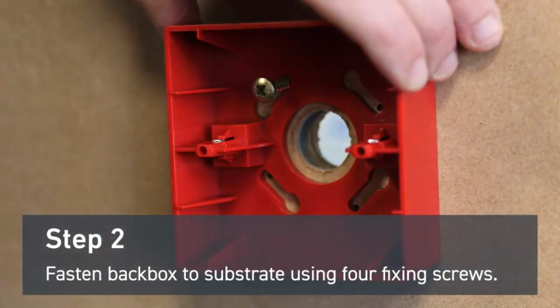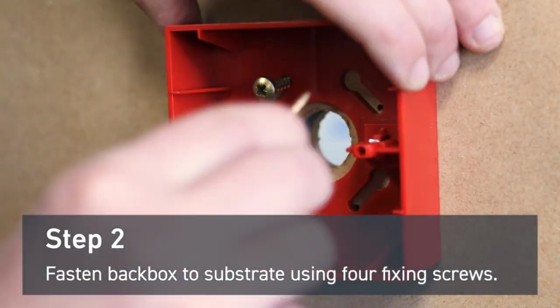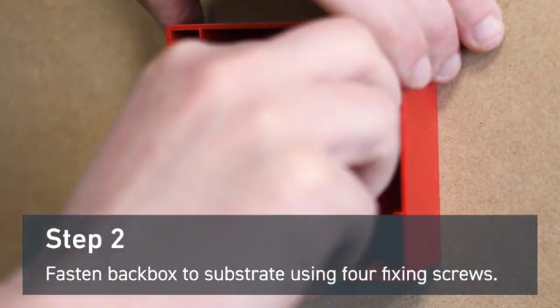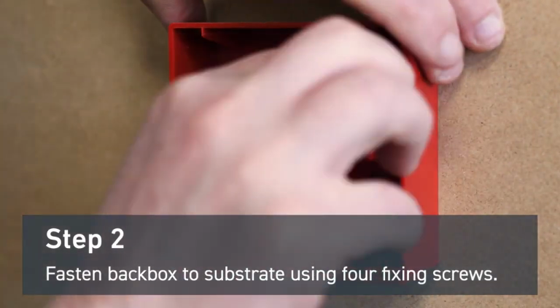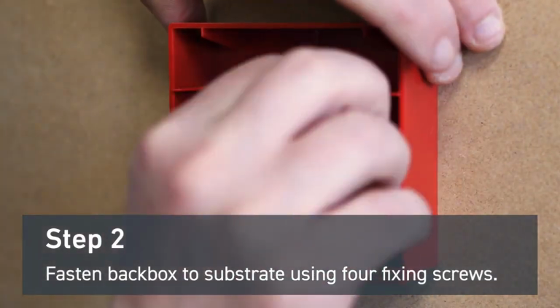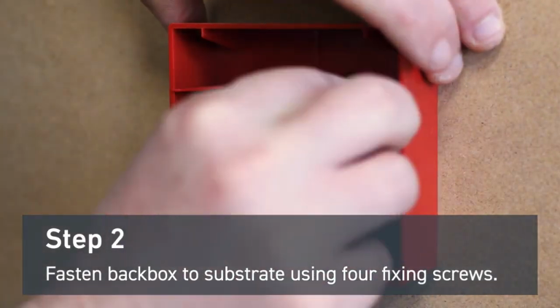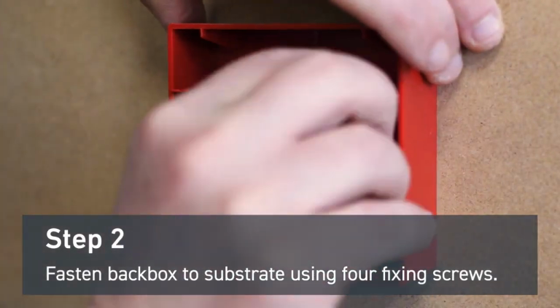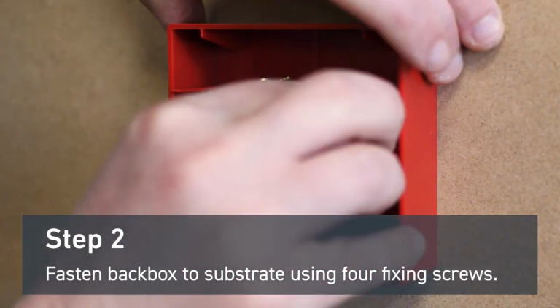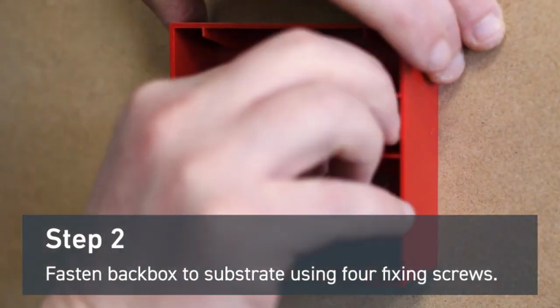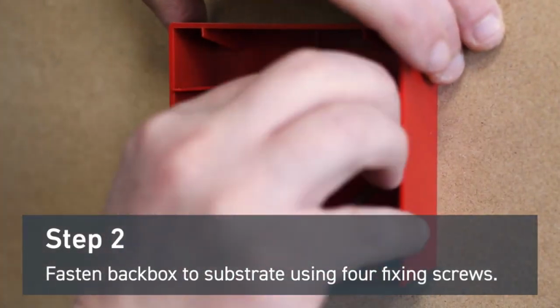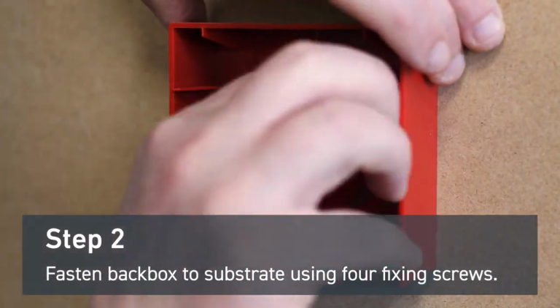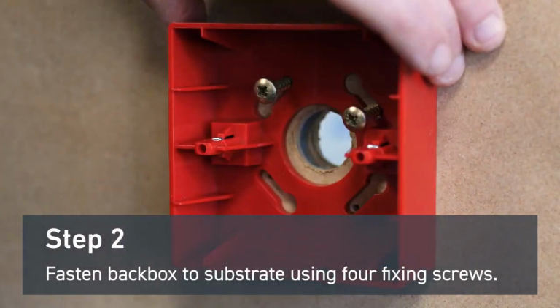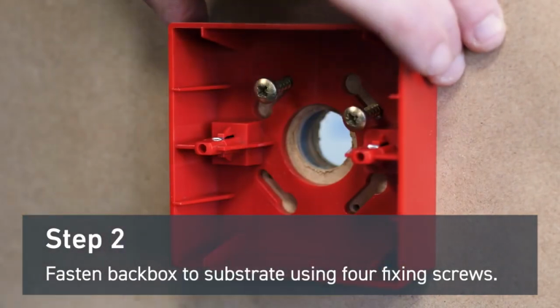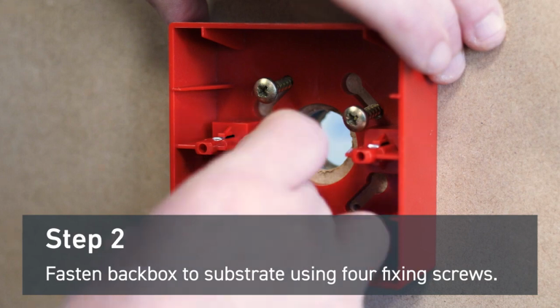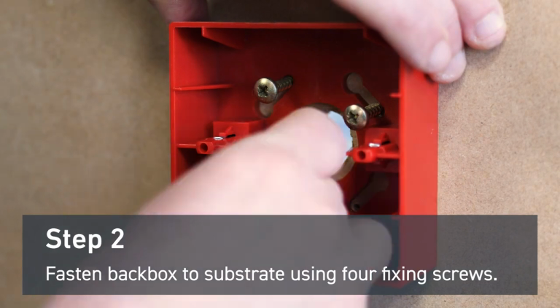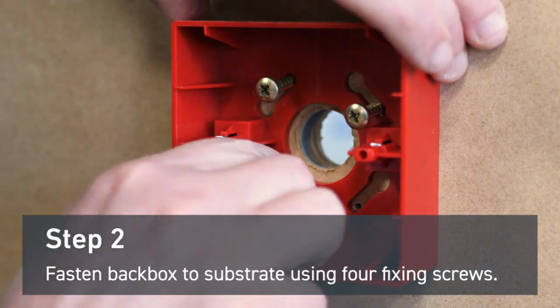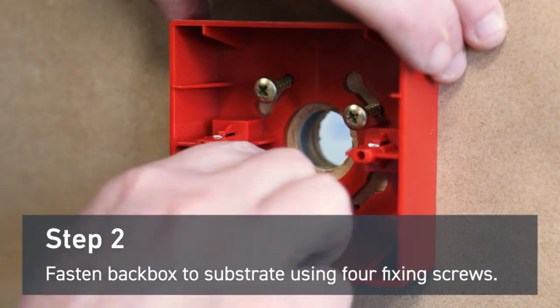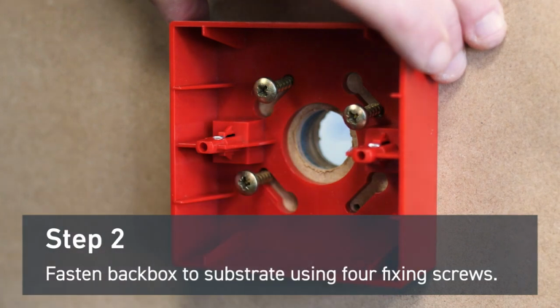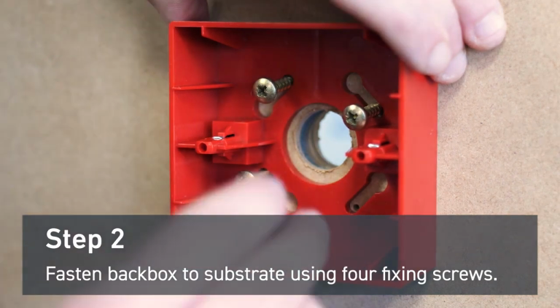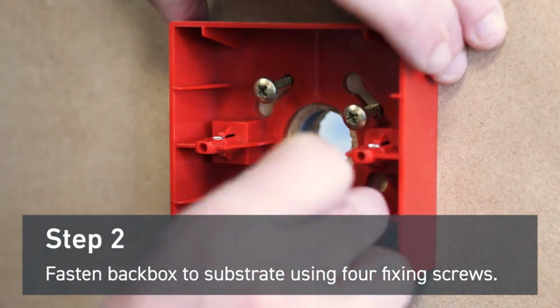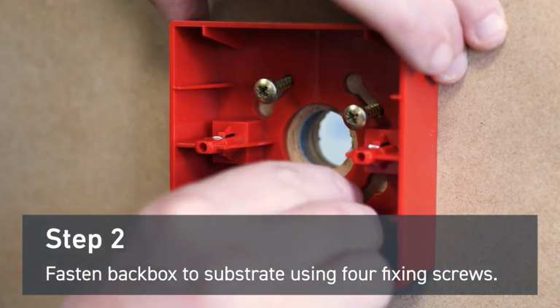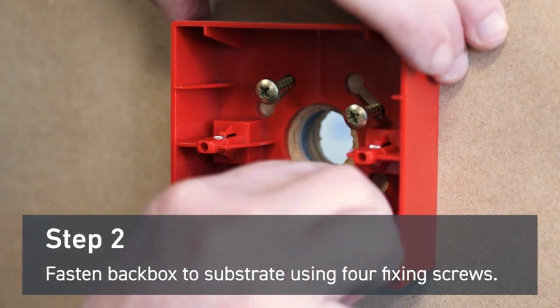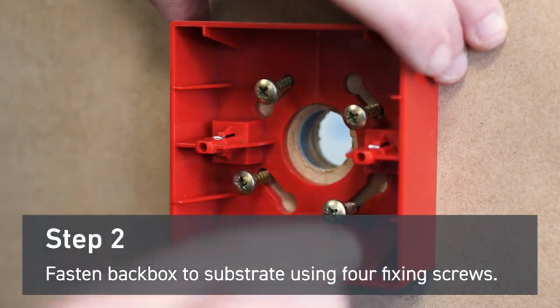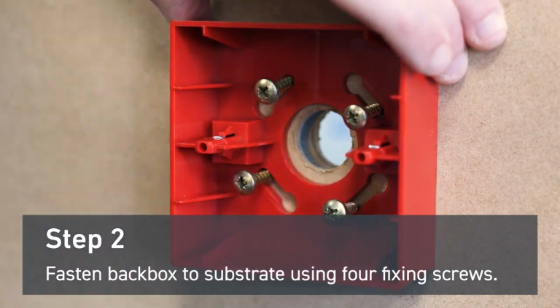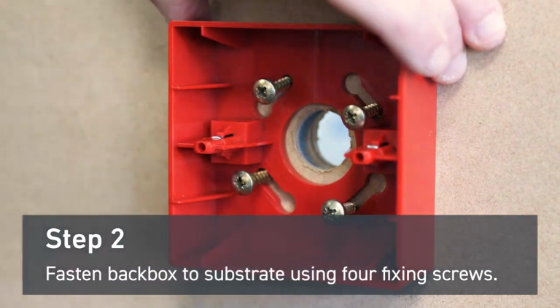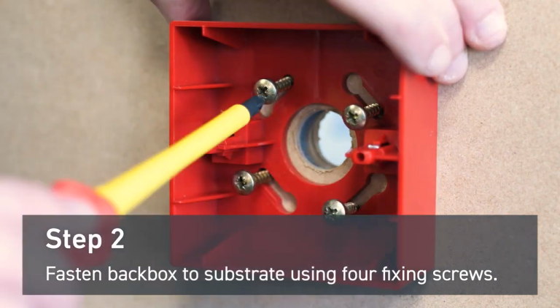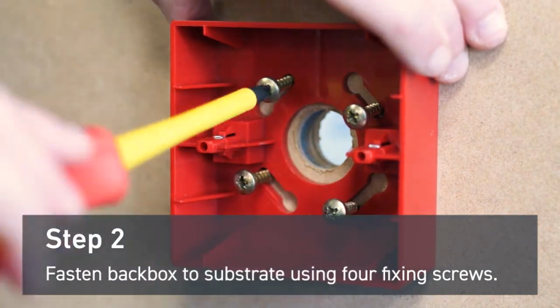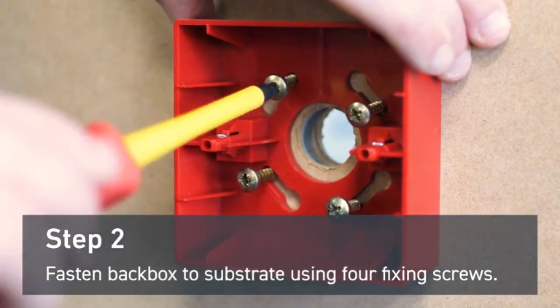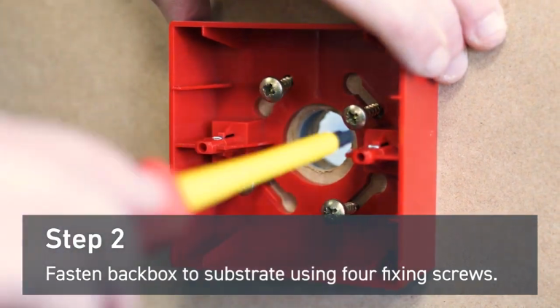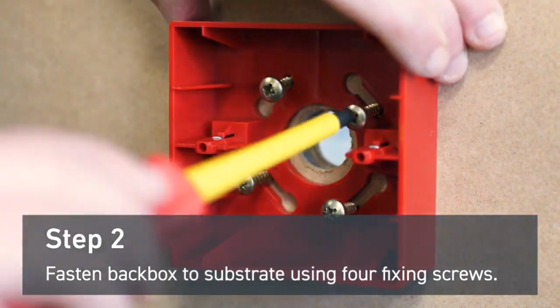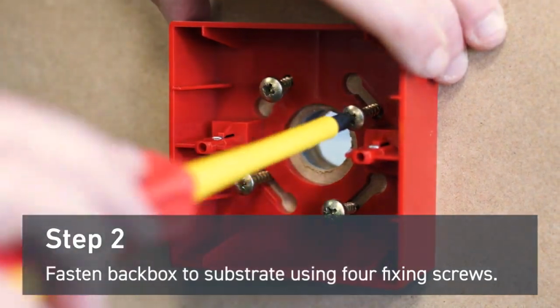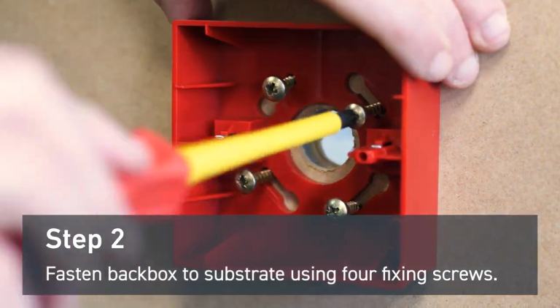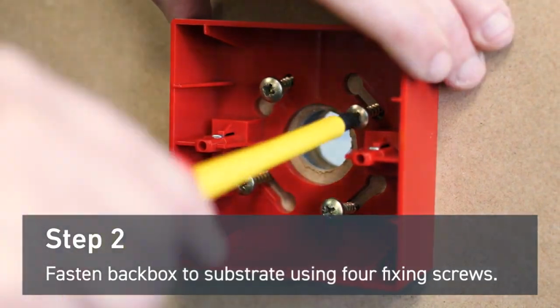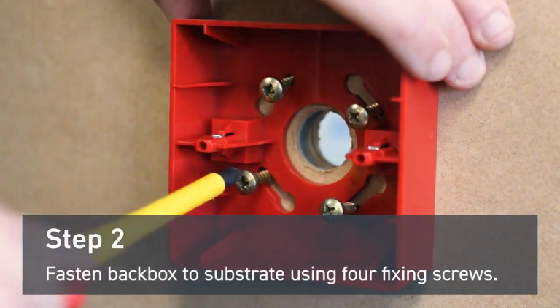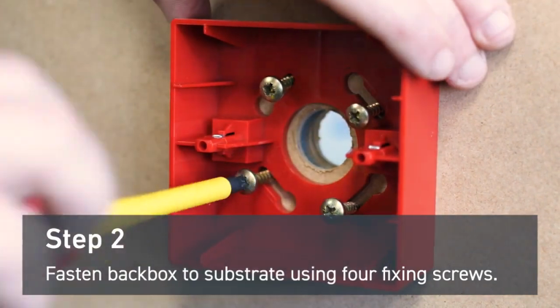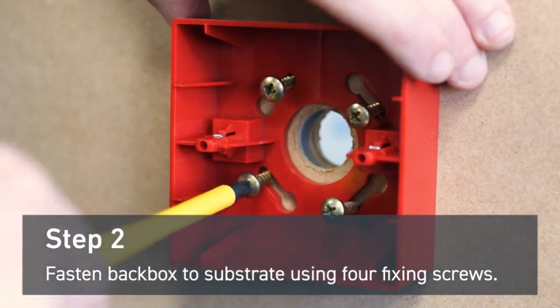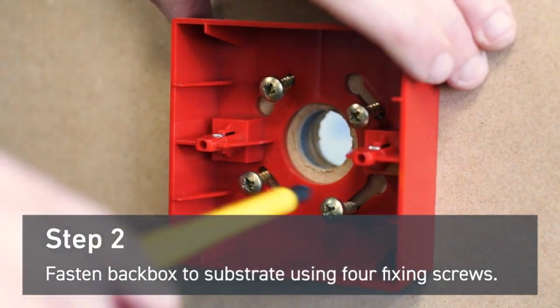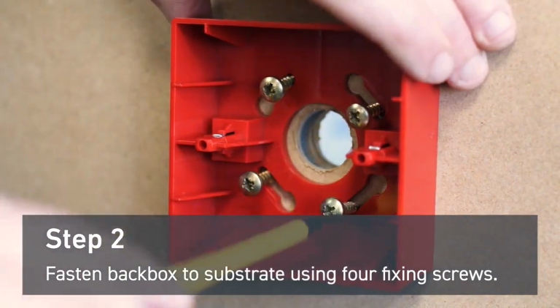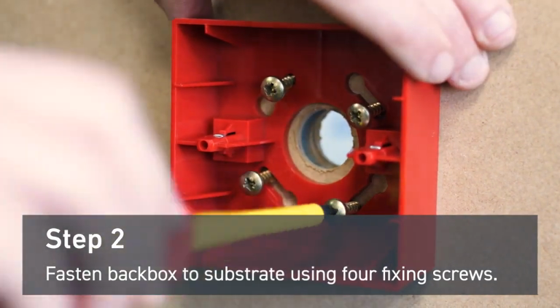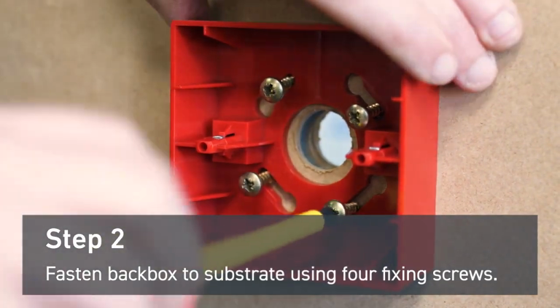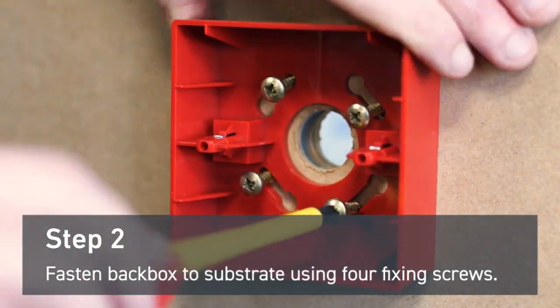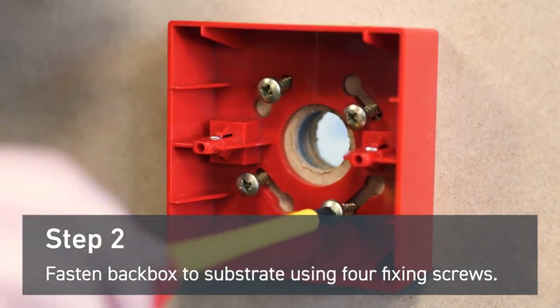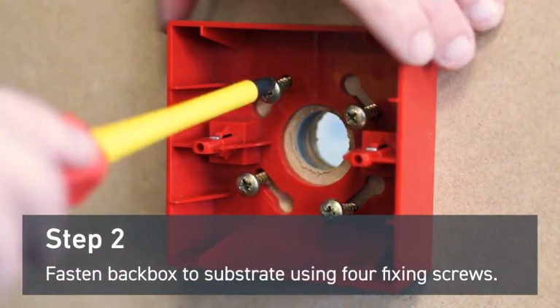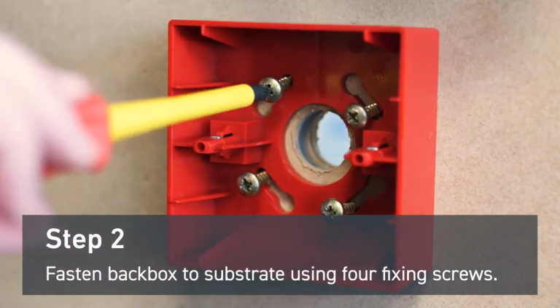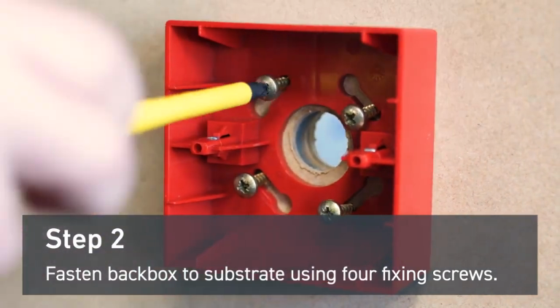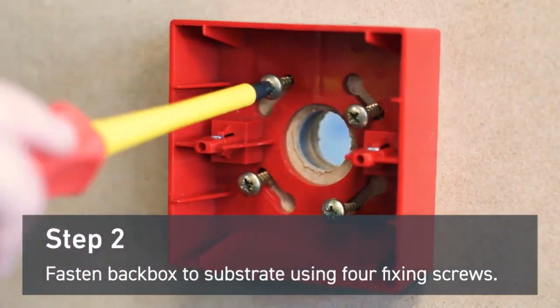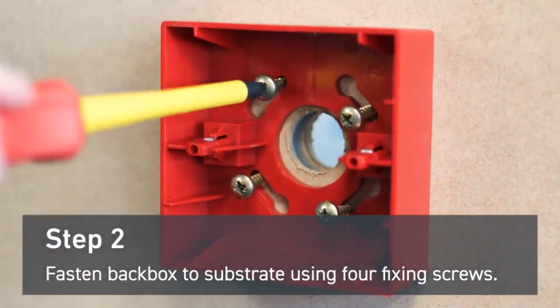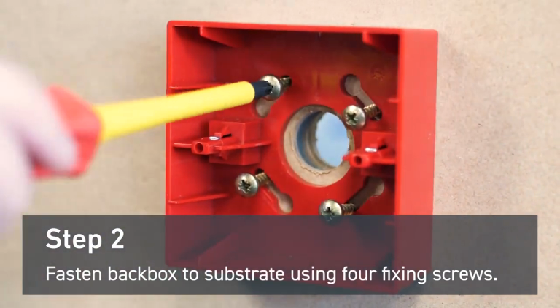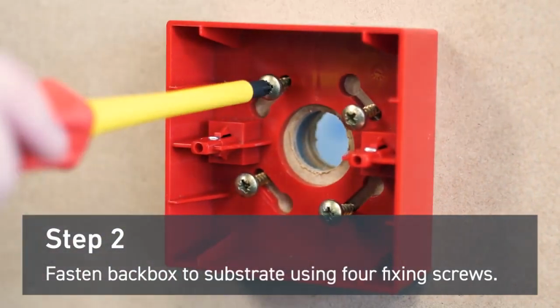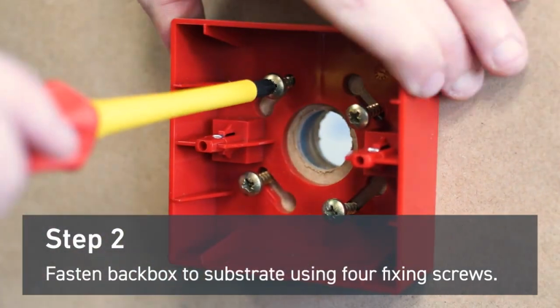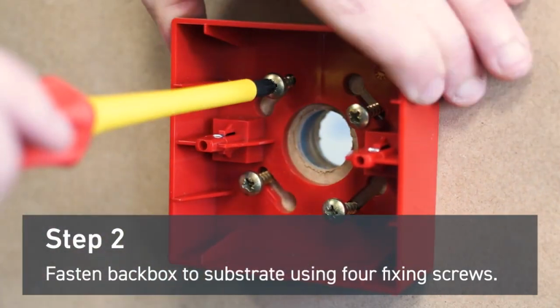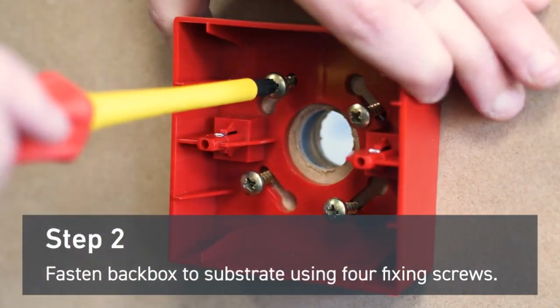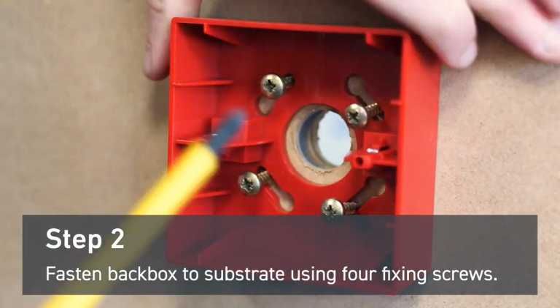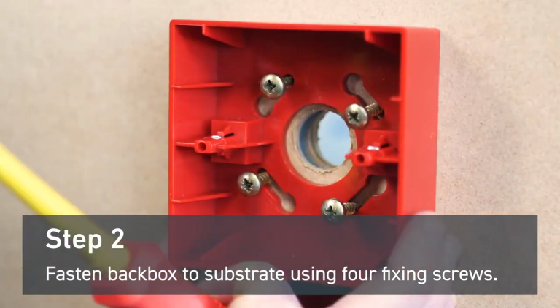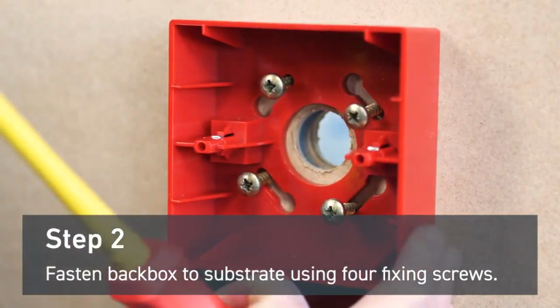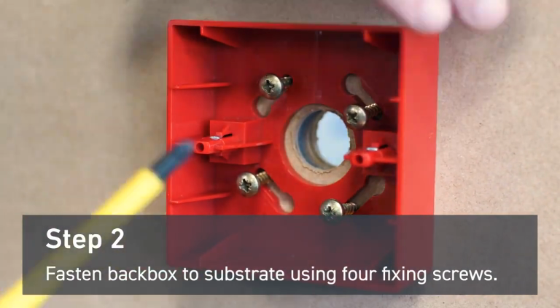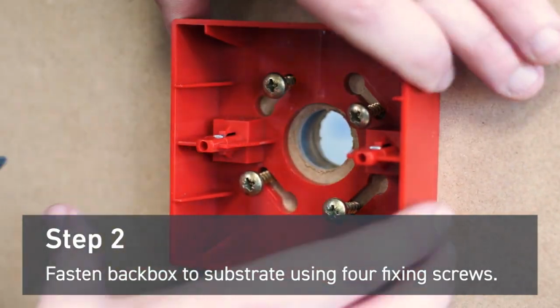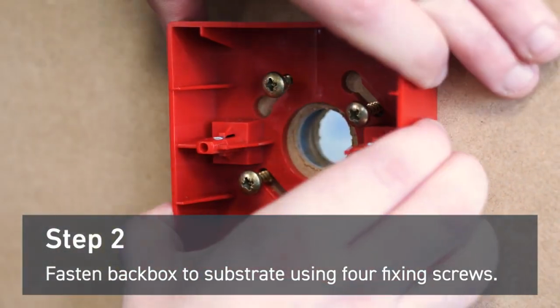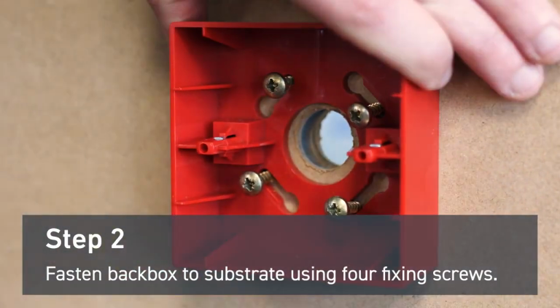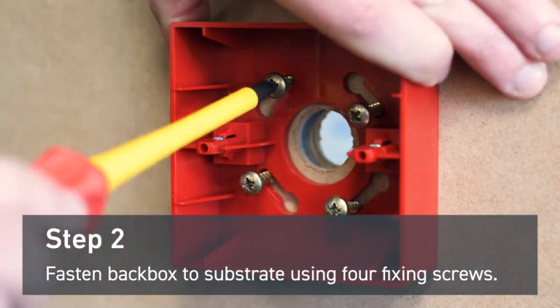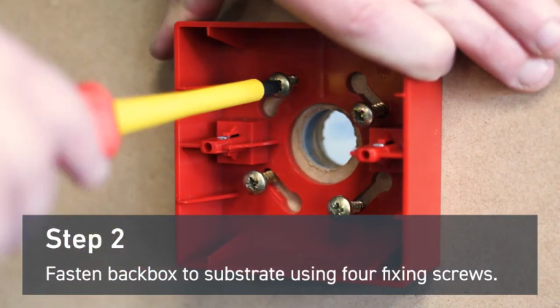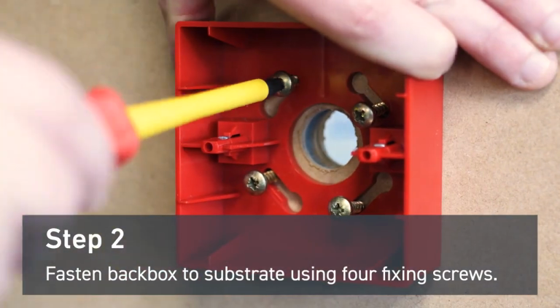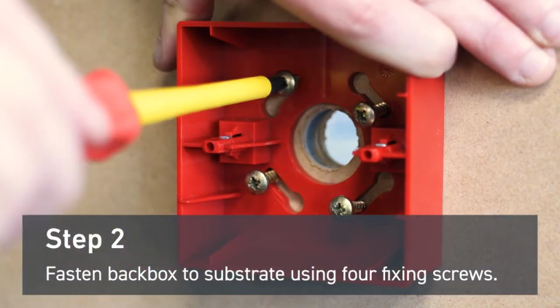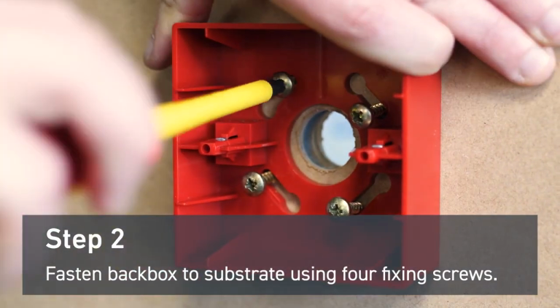Fasten the manual call point back box to the substrate using four fixing screws. Make sure it is level and secure.